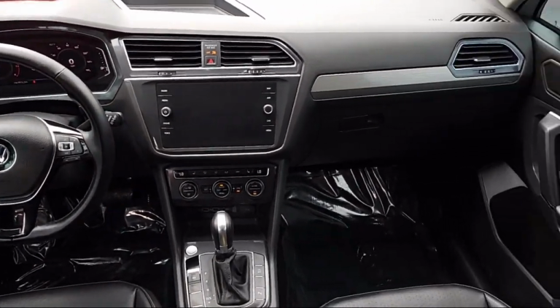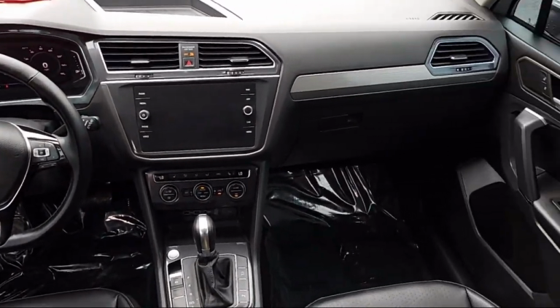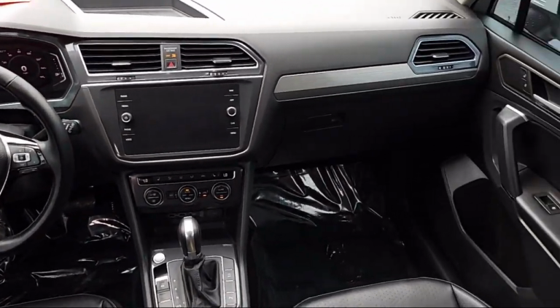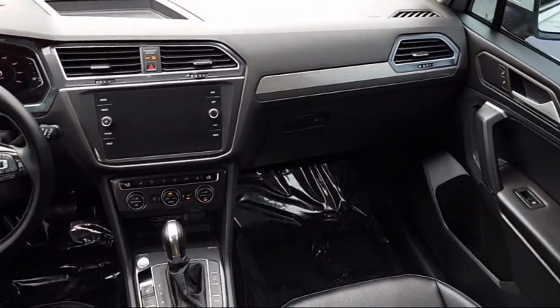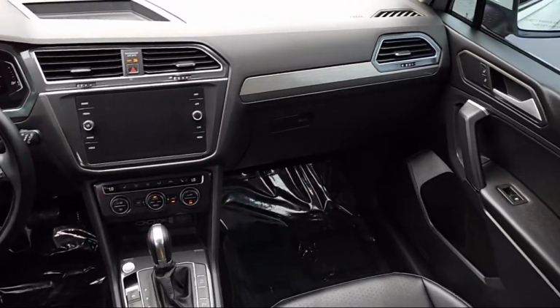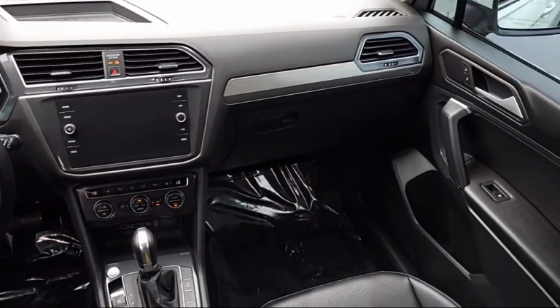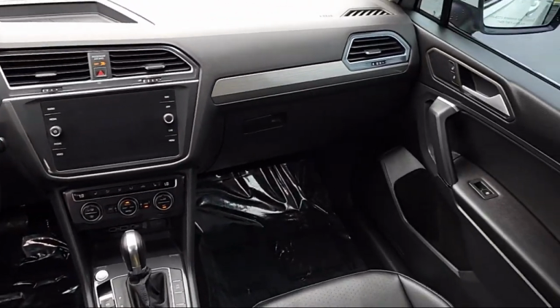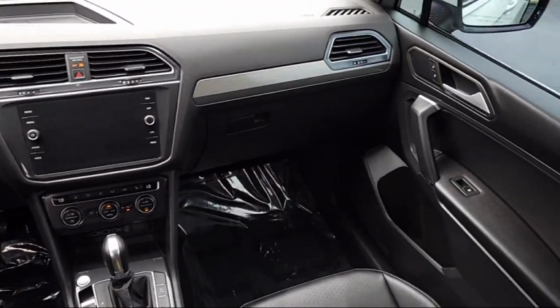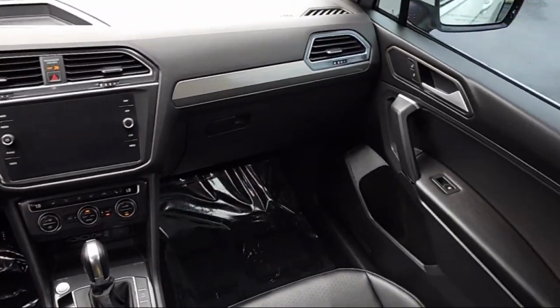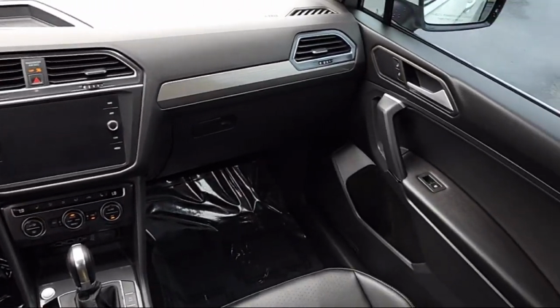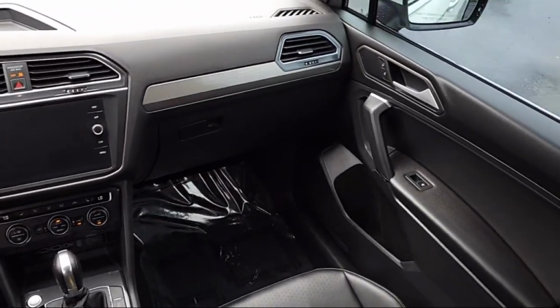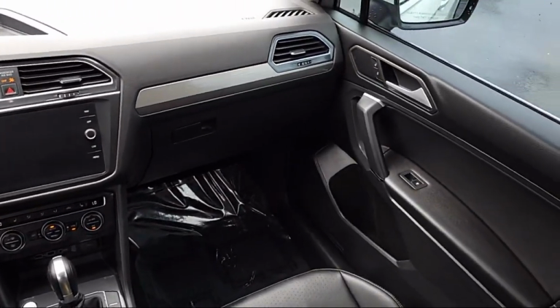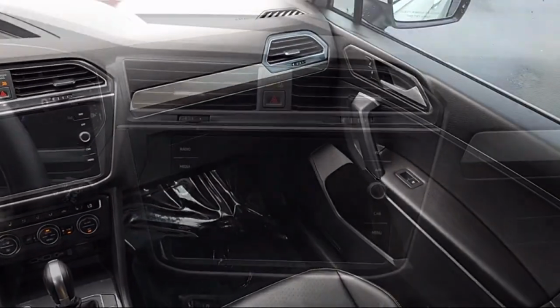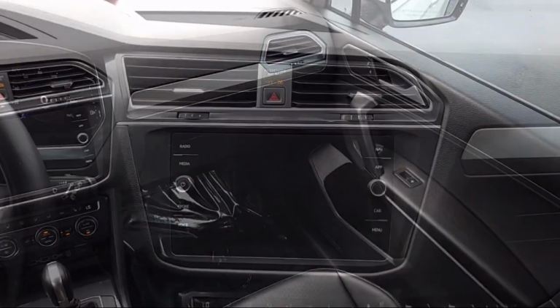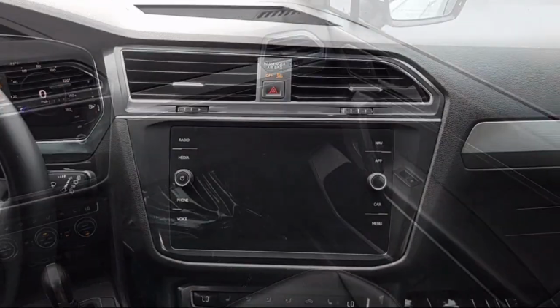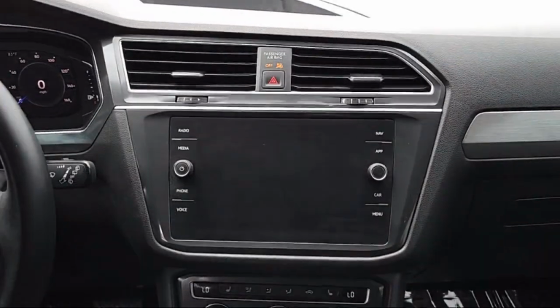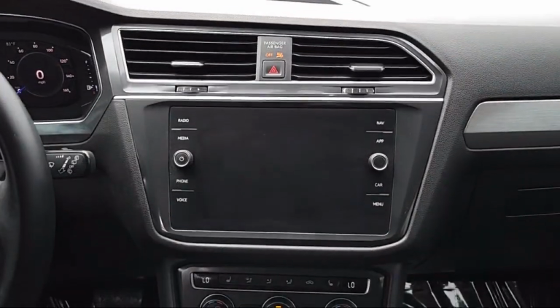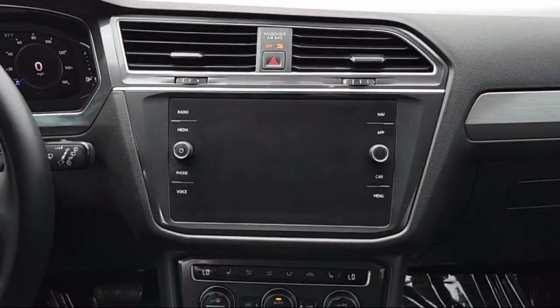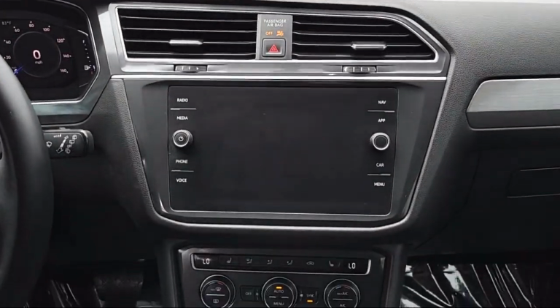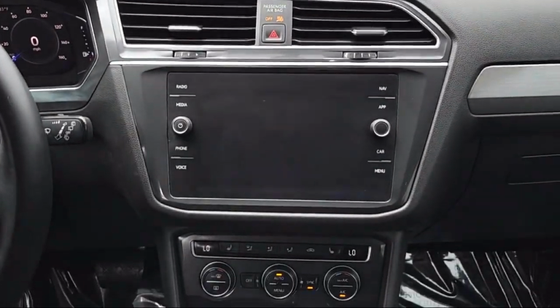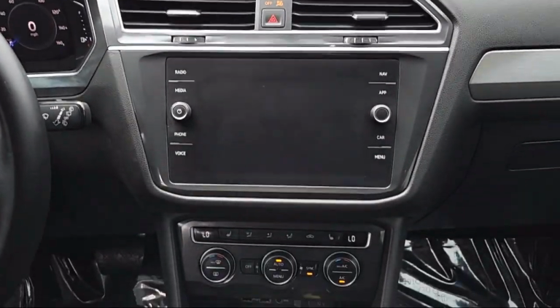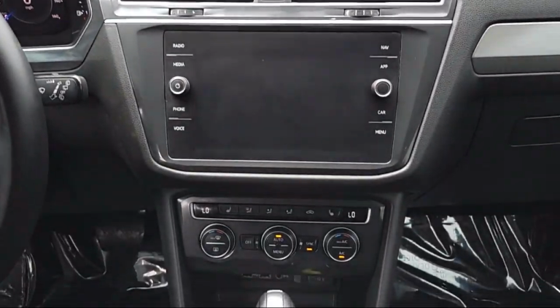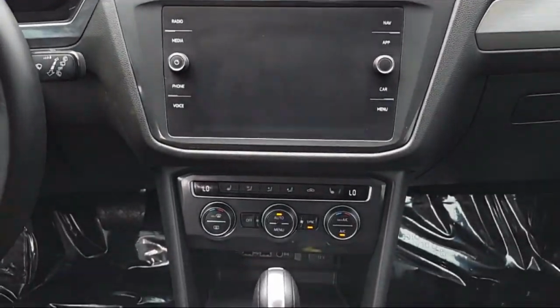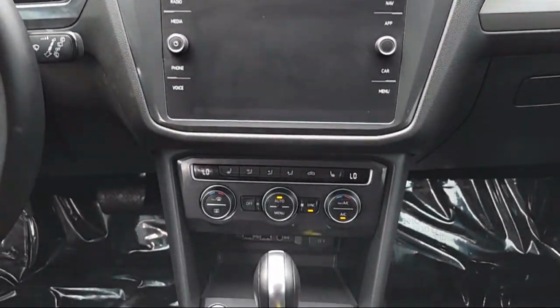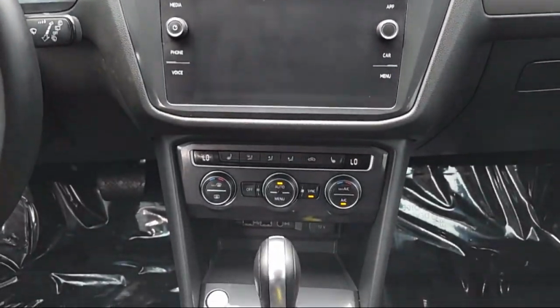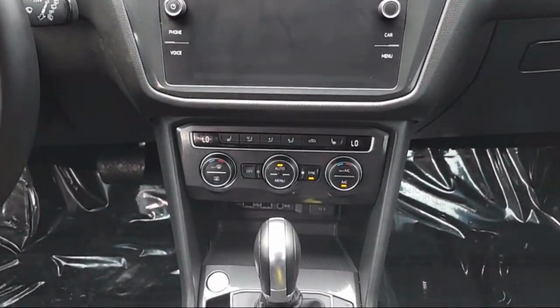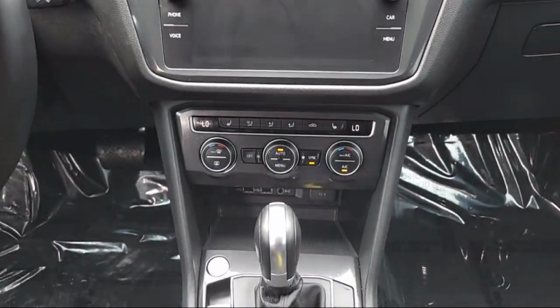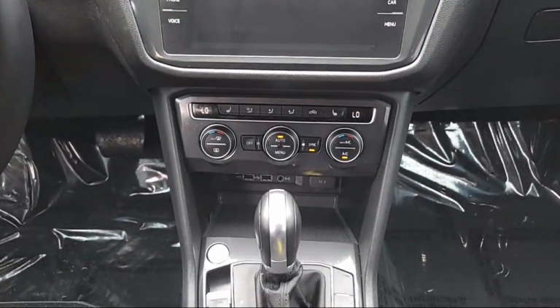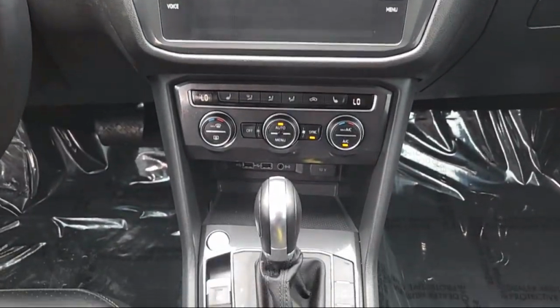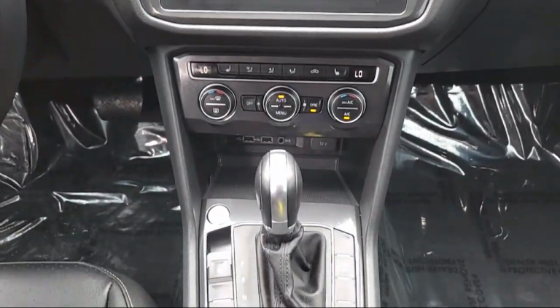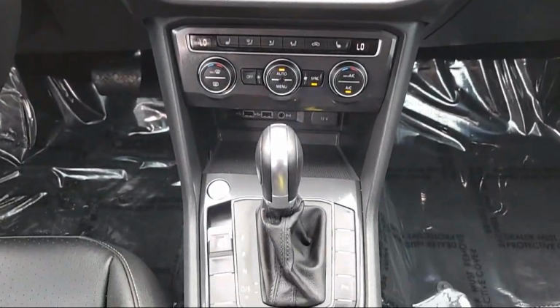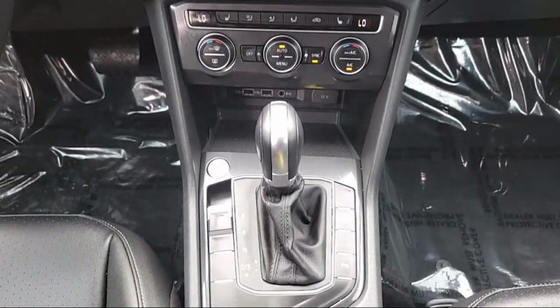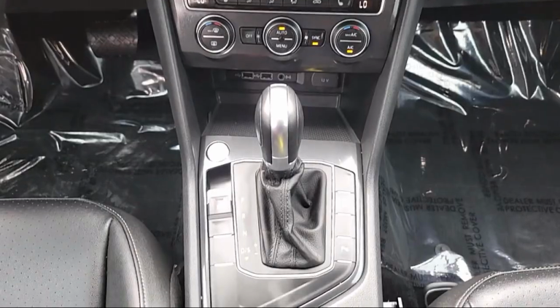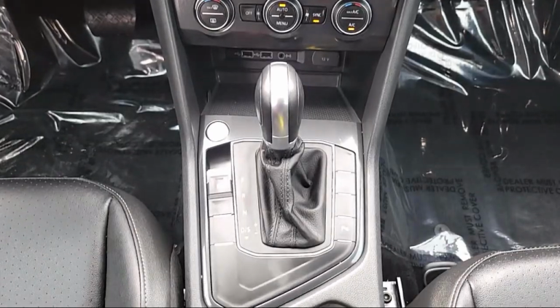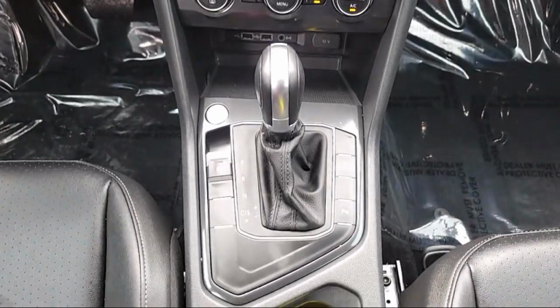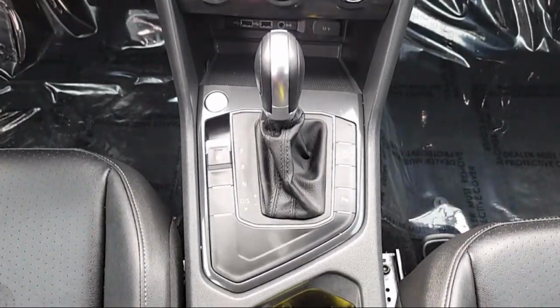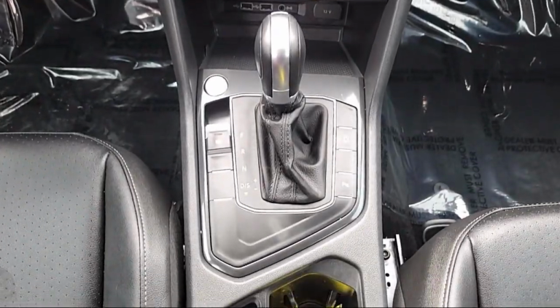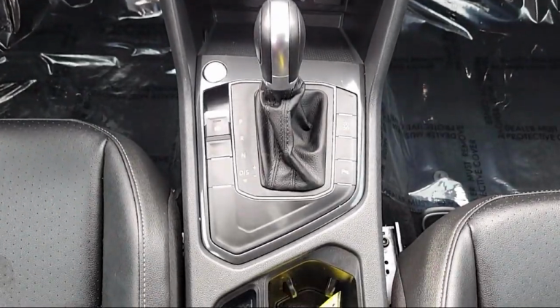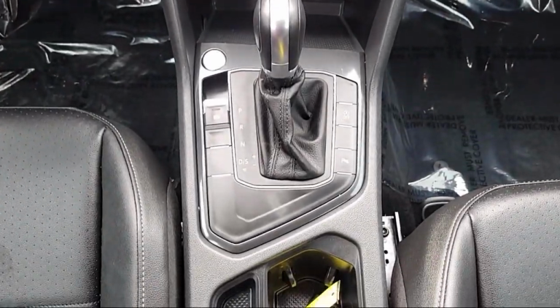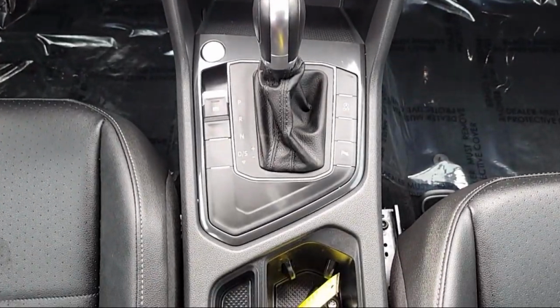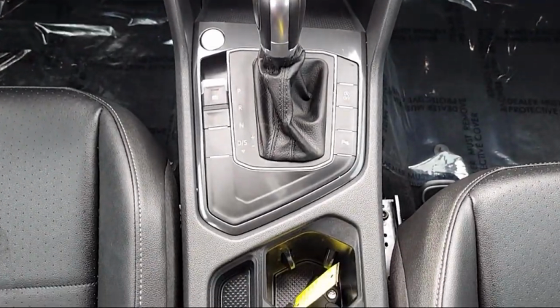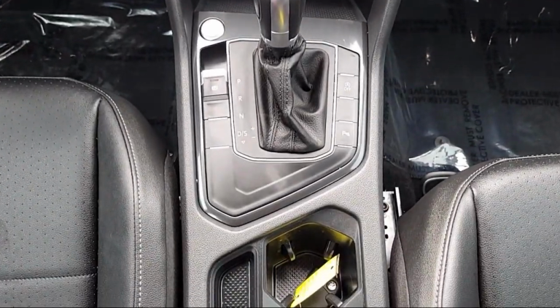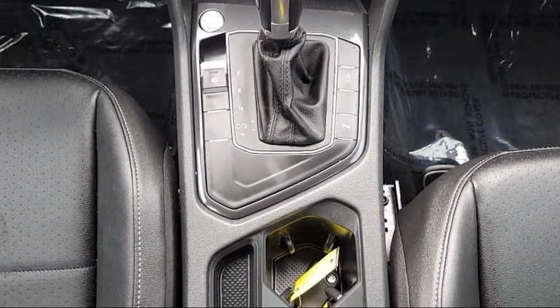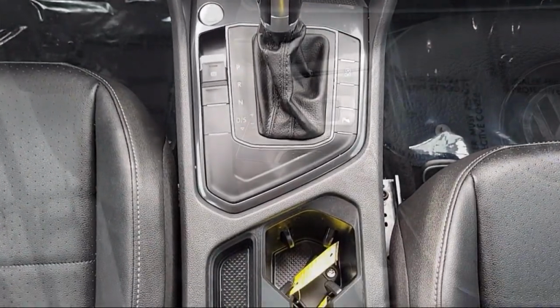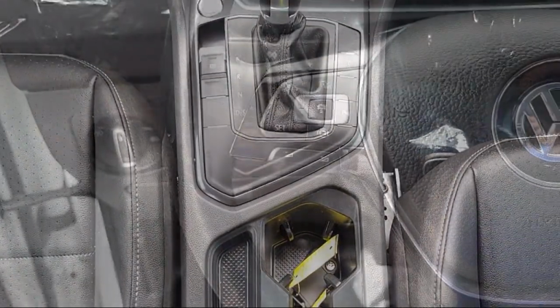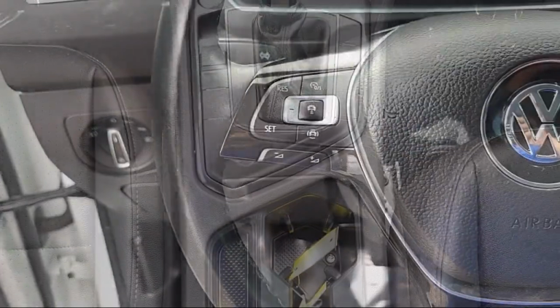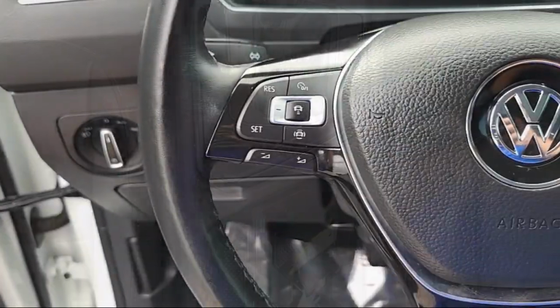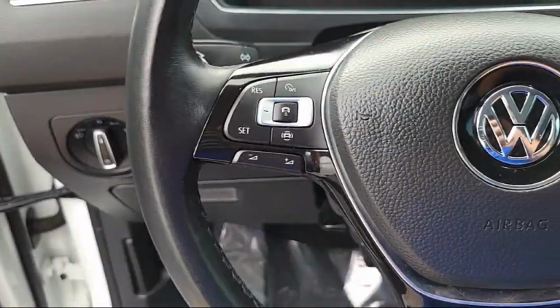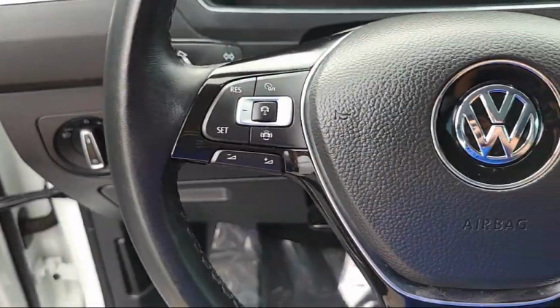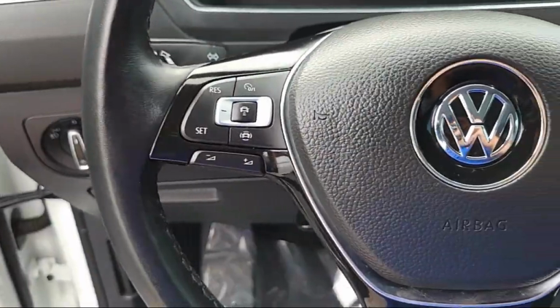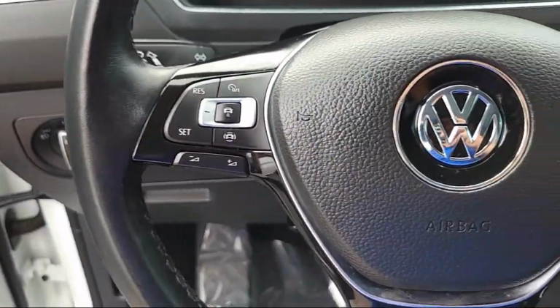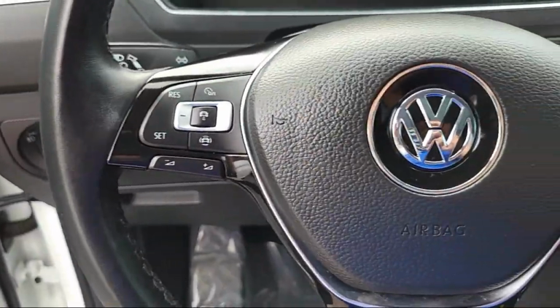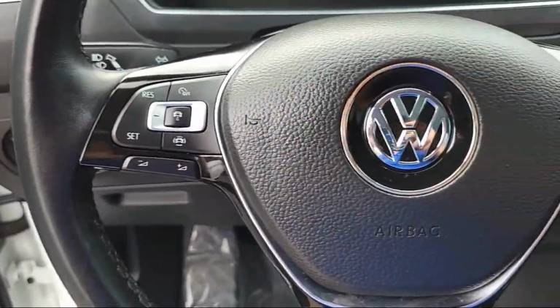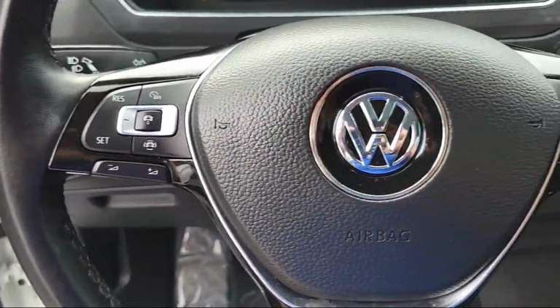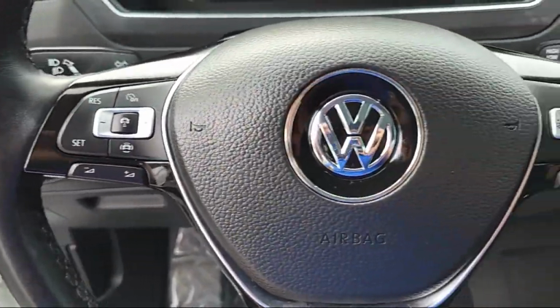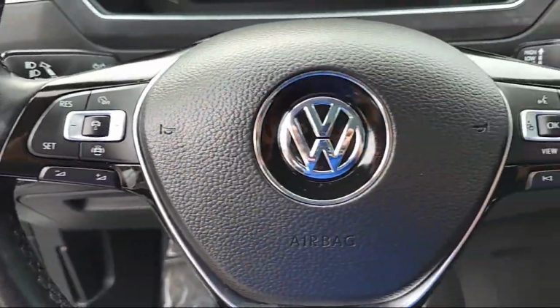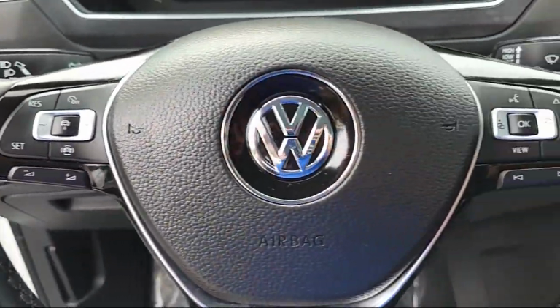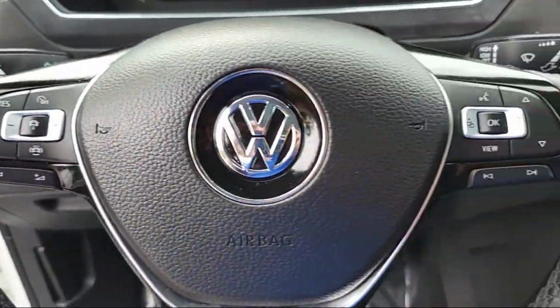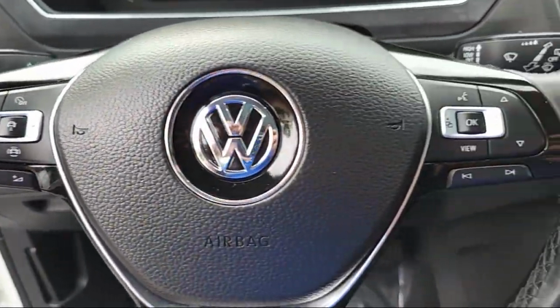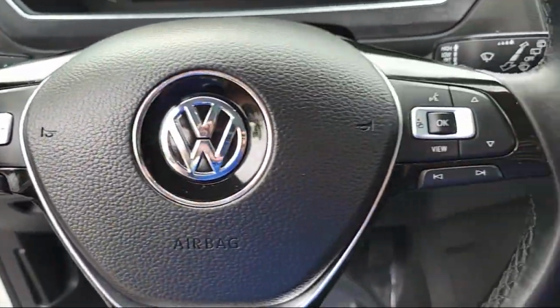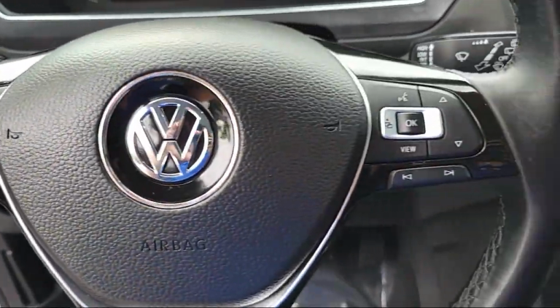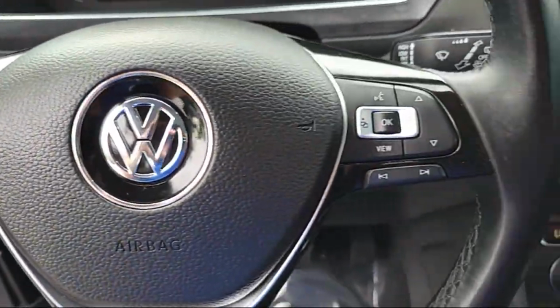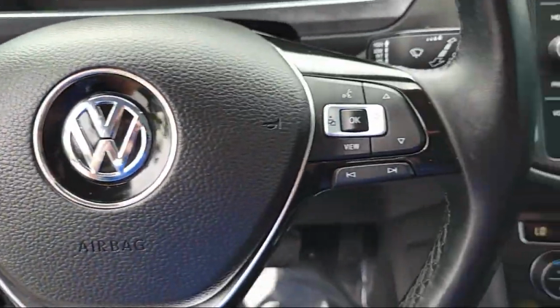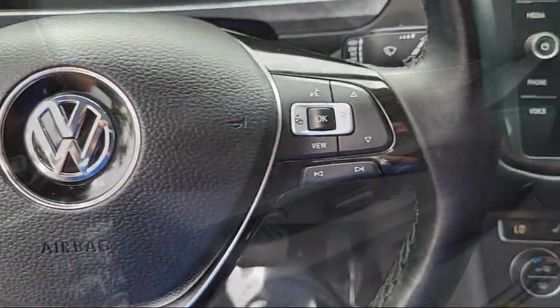From the moment you step onto our lot, our staff's number one priority is you. You can count on us to make sure that you are 100% satisfied.